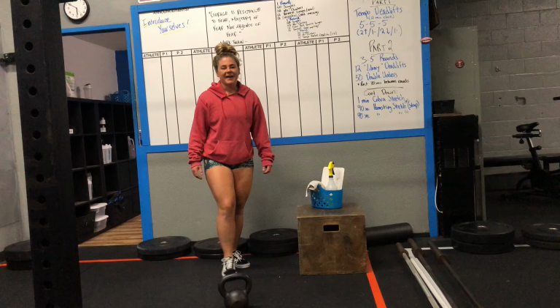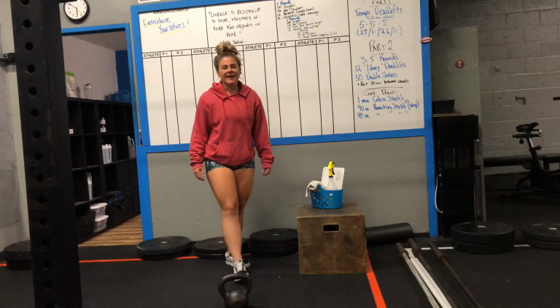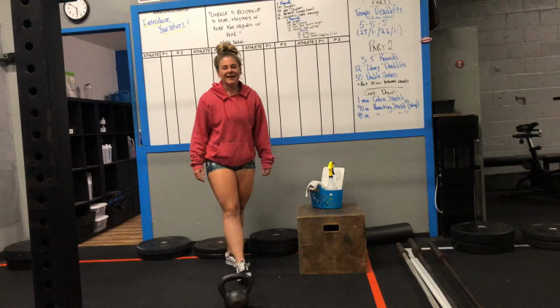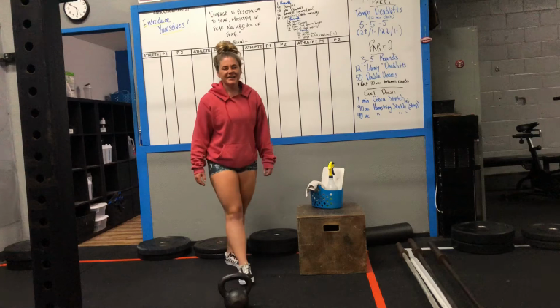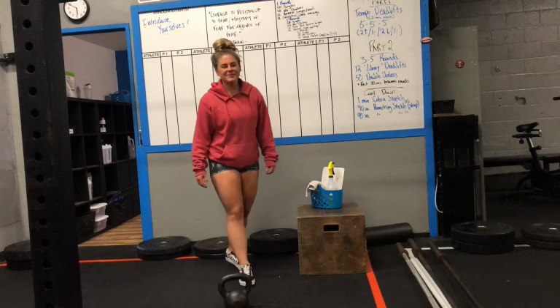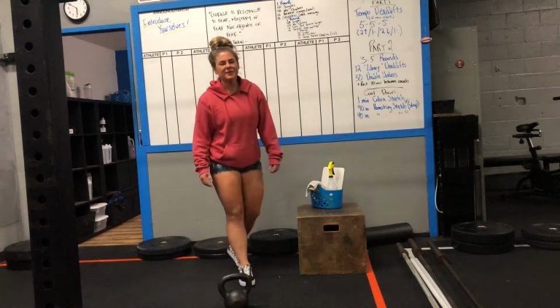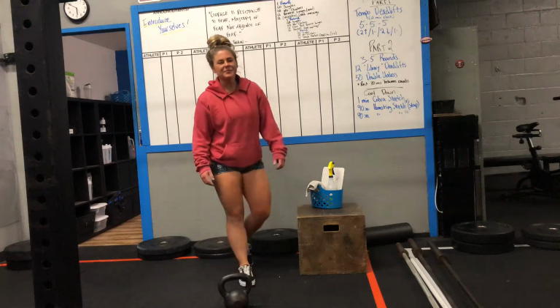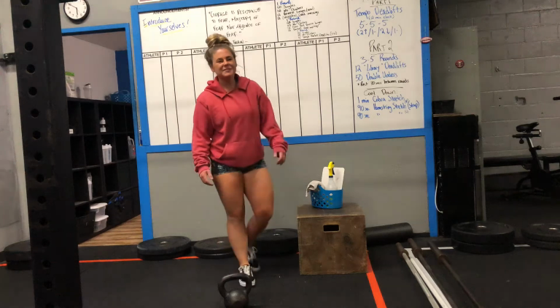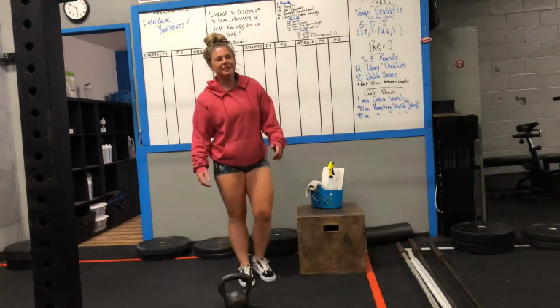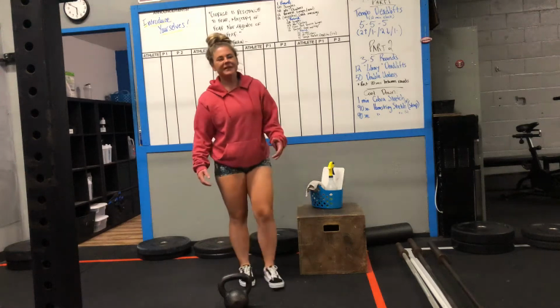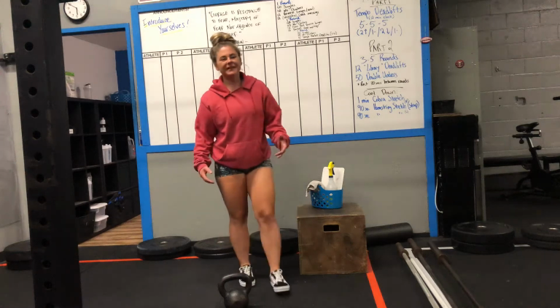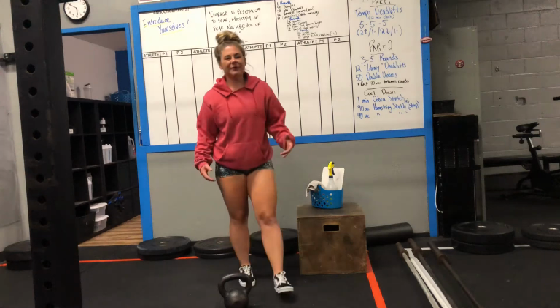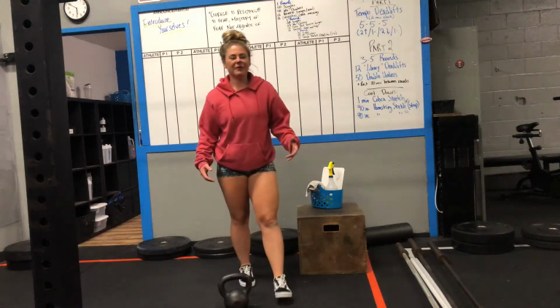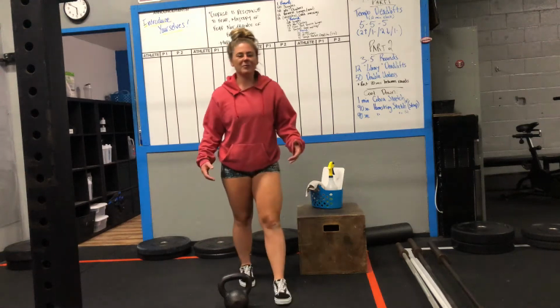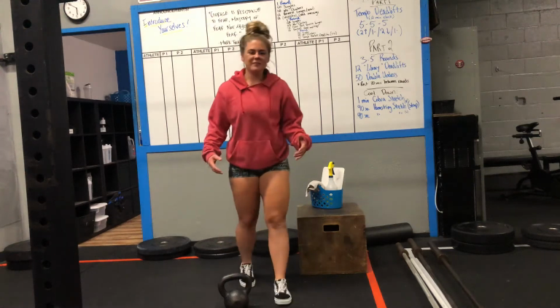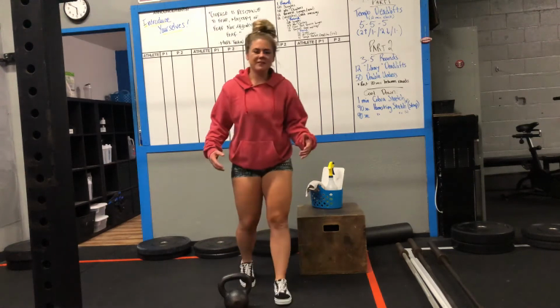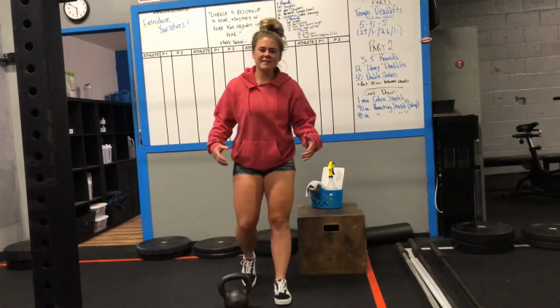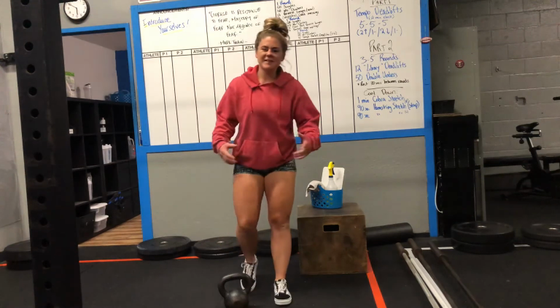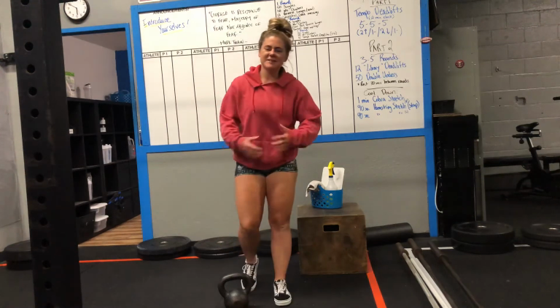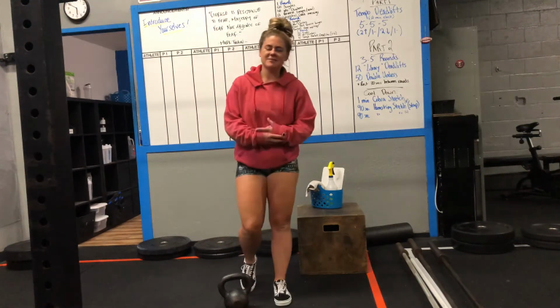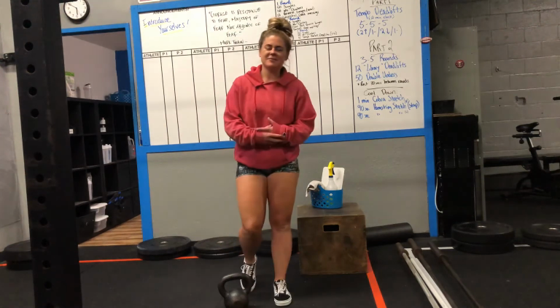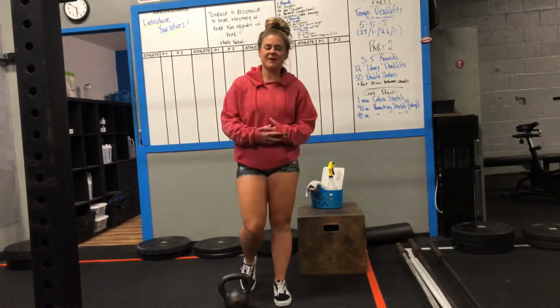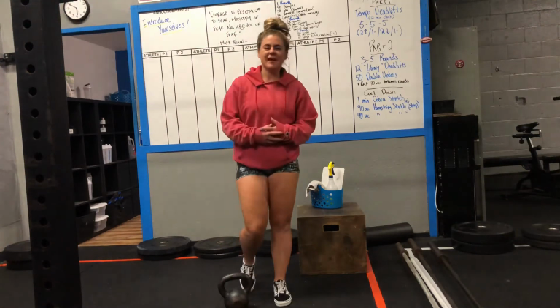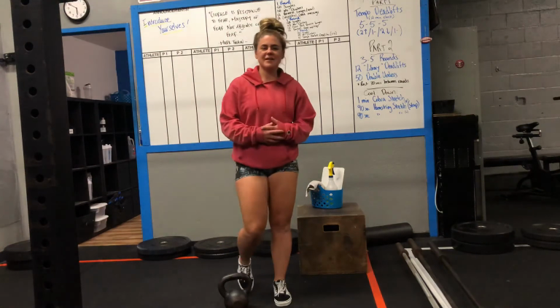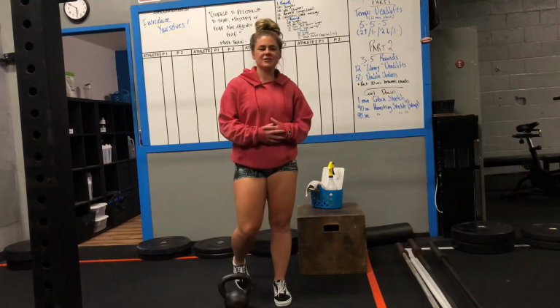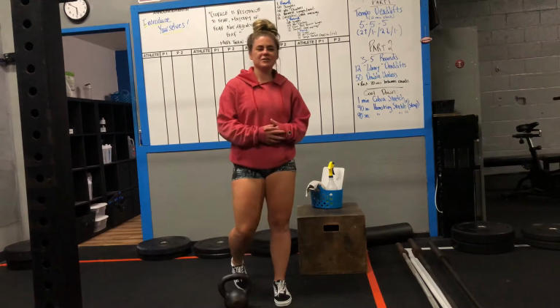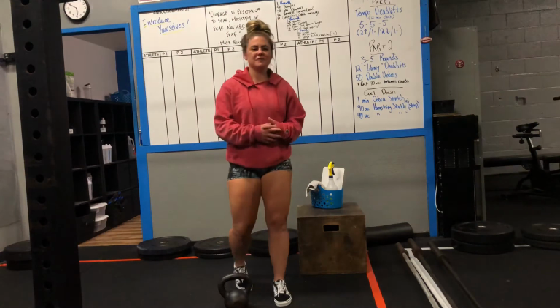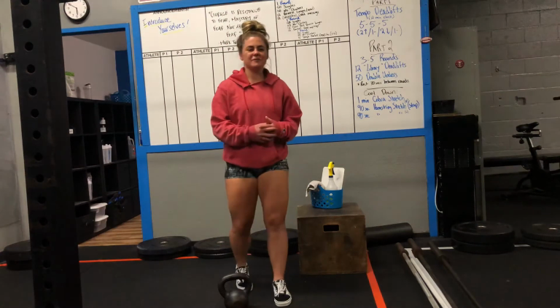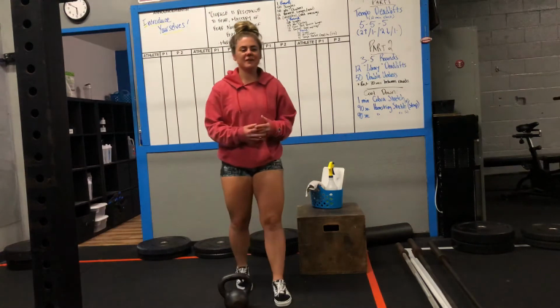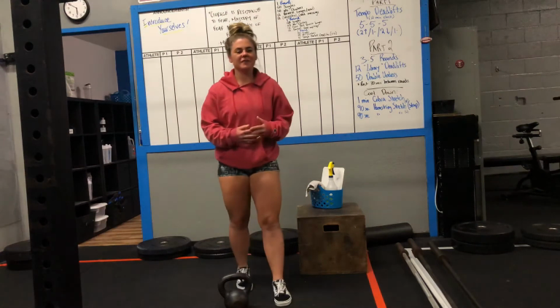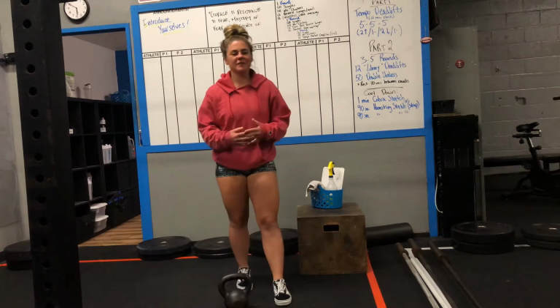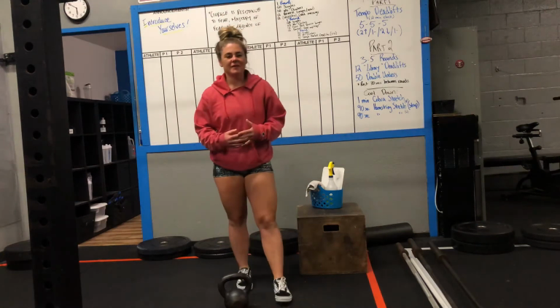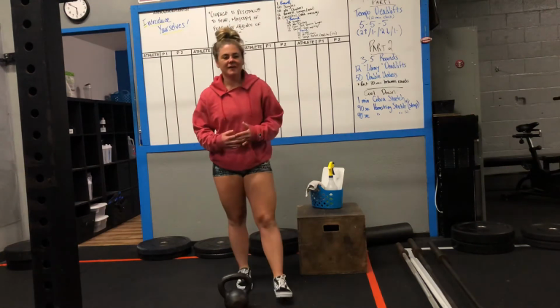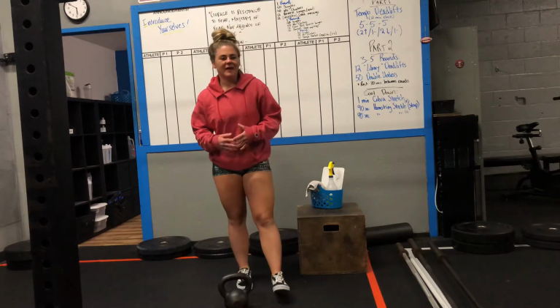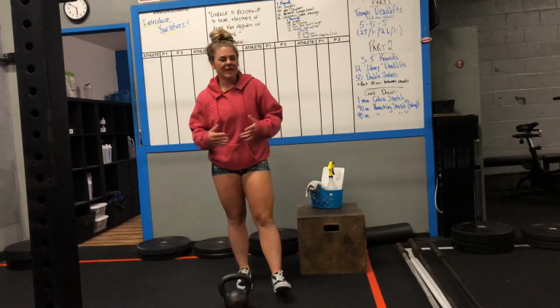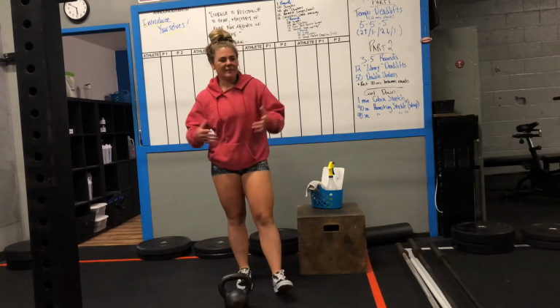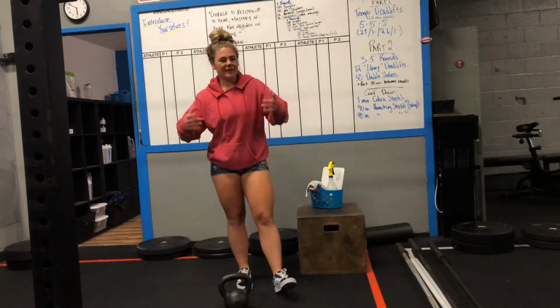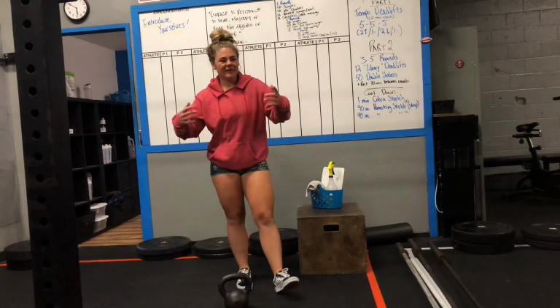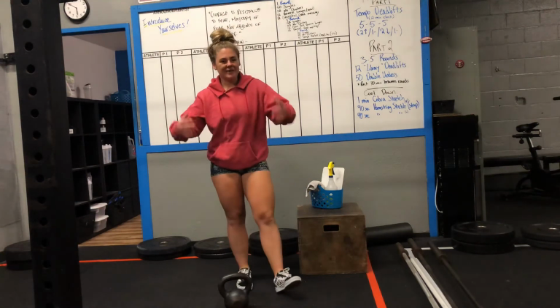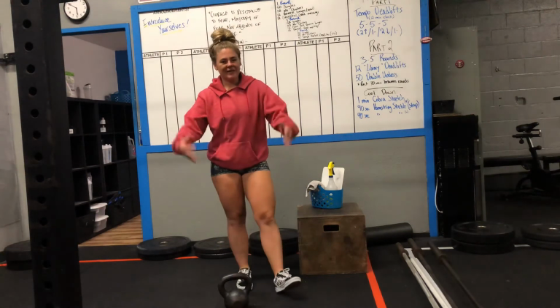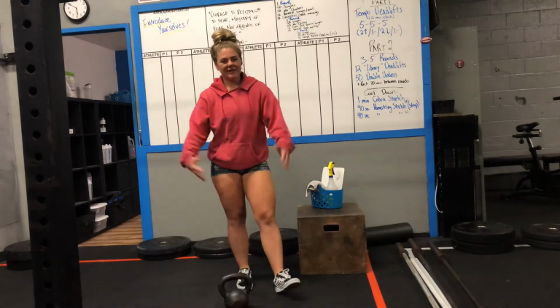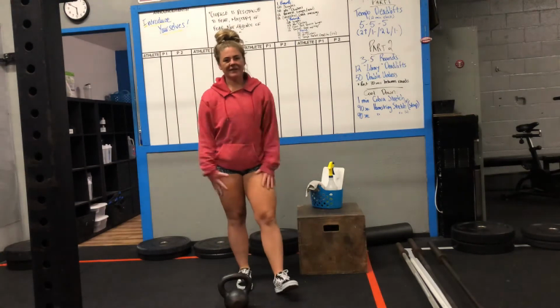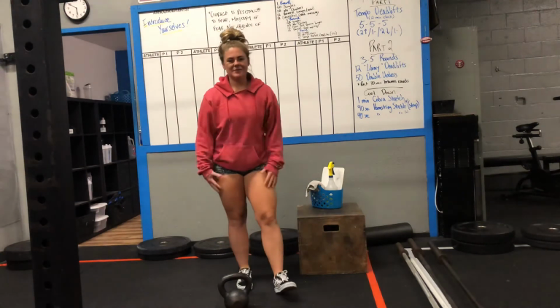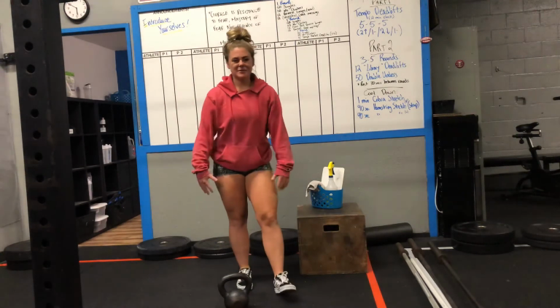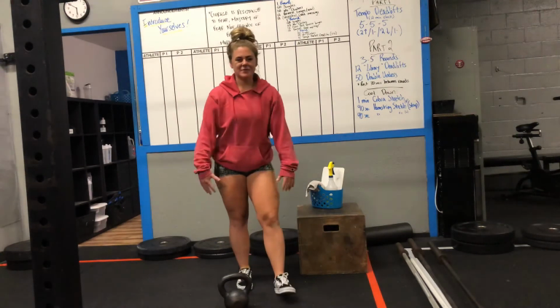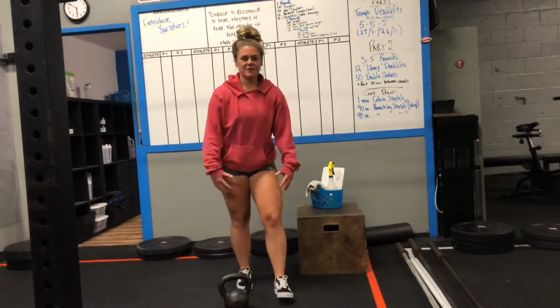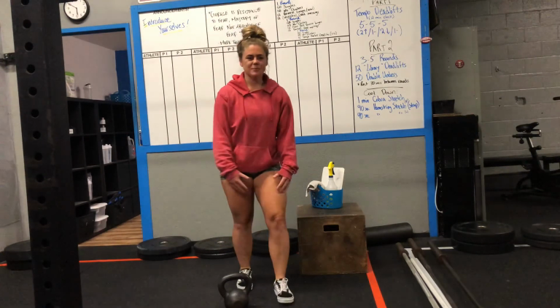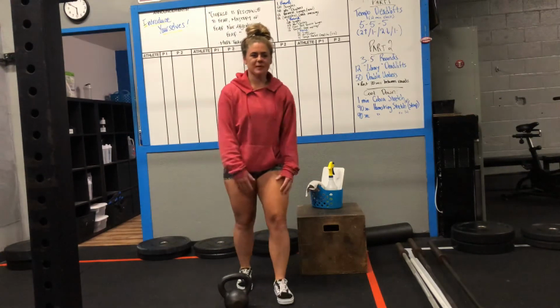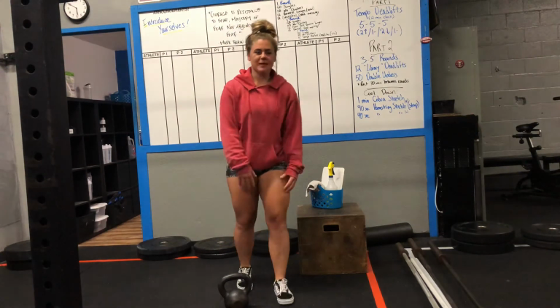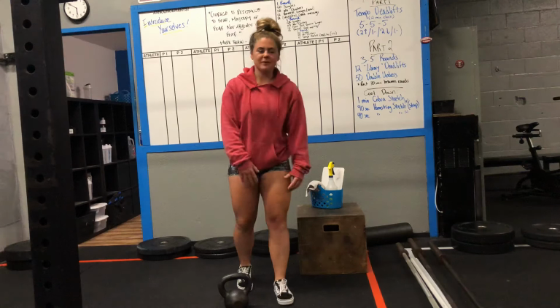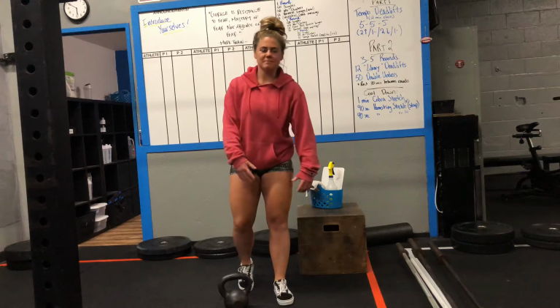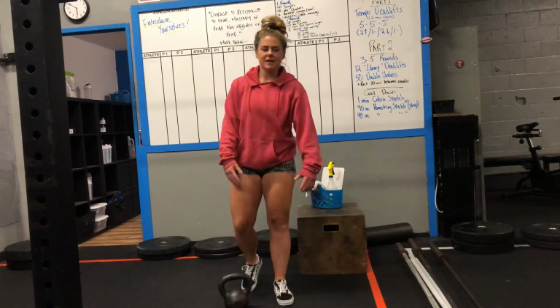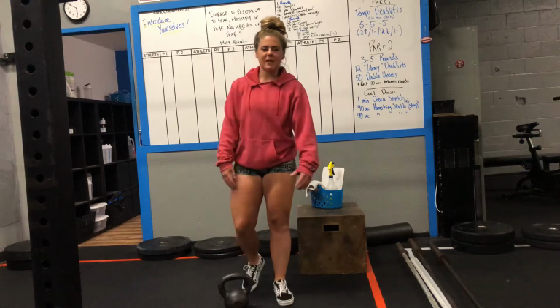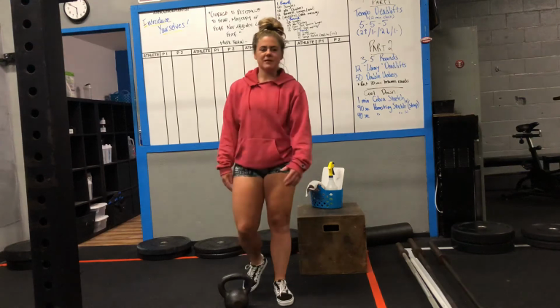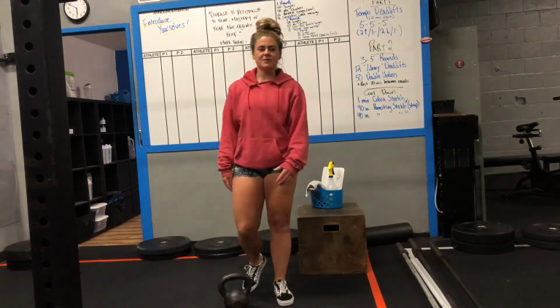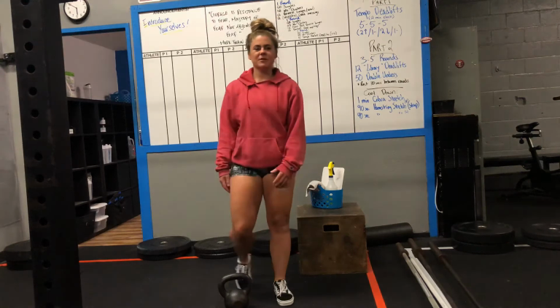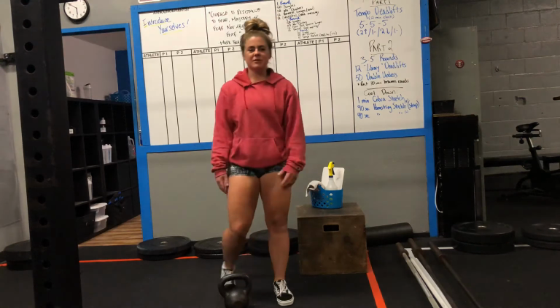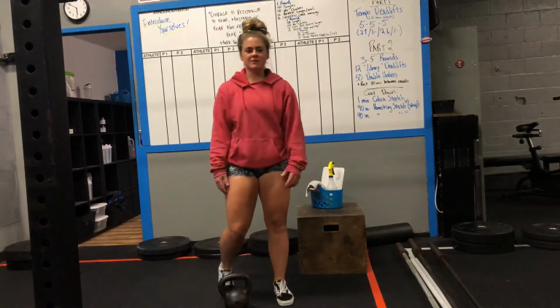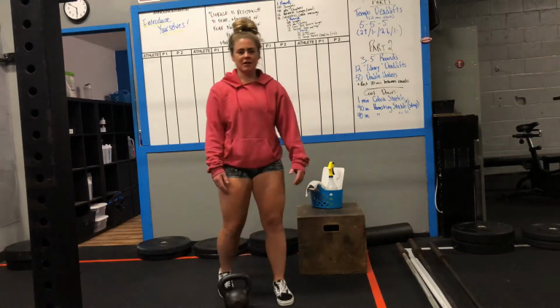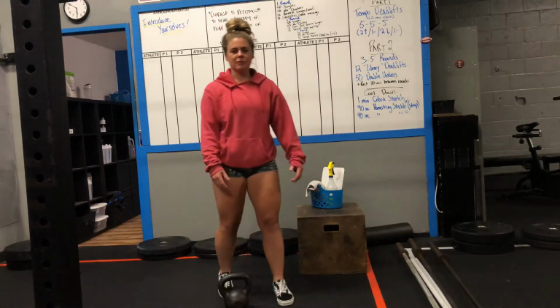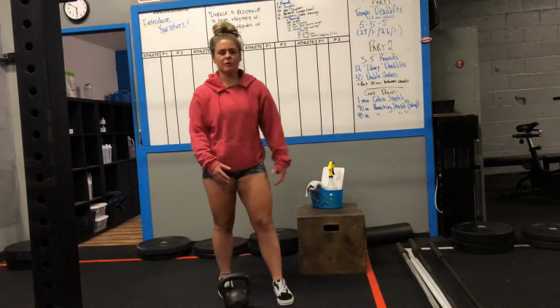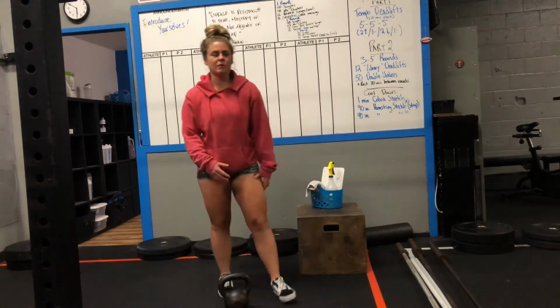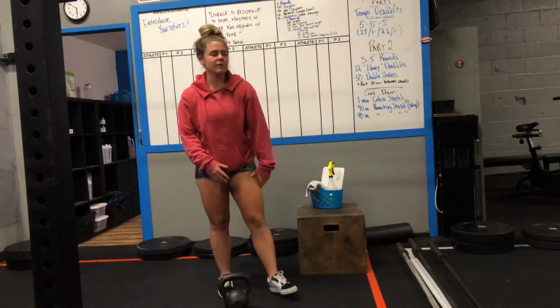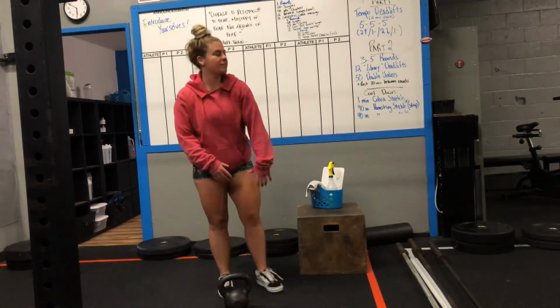Hey guys, welcome to your daily WOD briefing. It is Friday, June 5th, and I'm here to take you guys through today's workout. Let's go ahead and start with your warm-up.